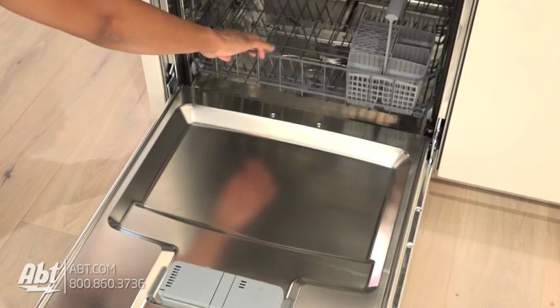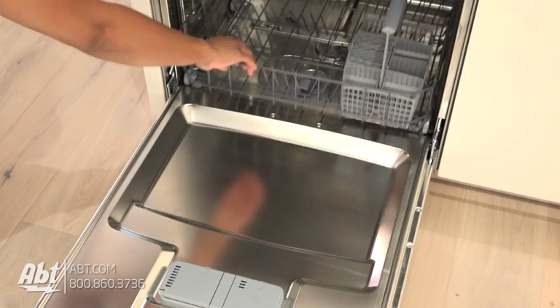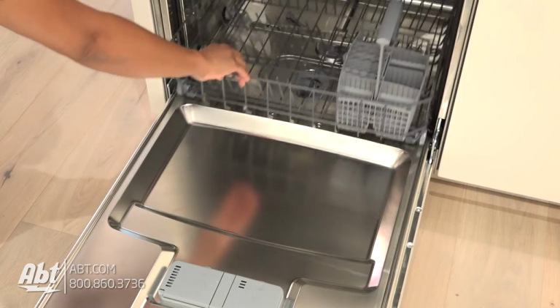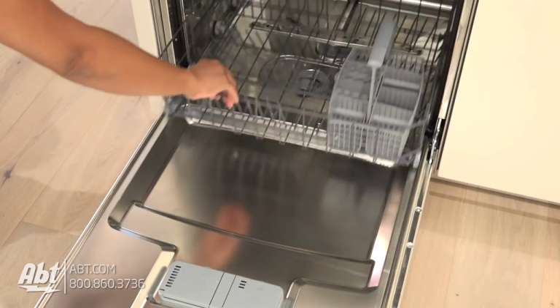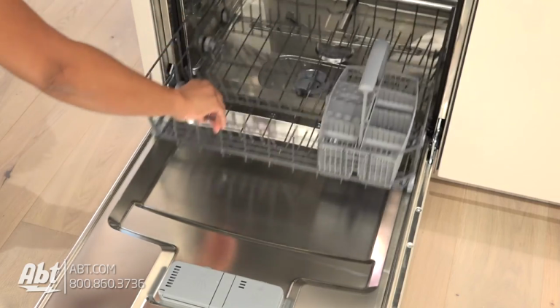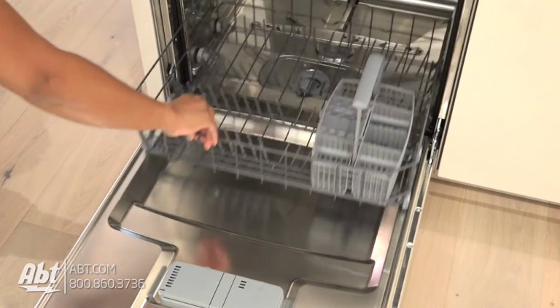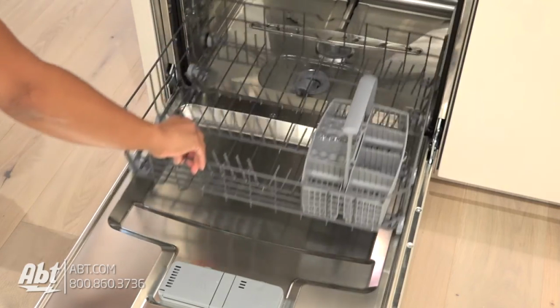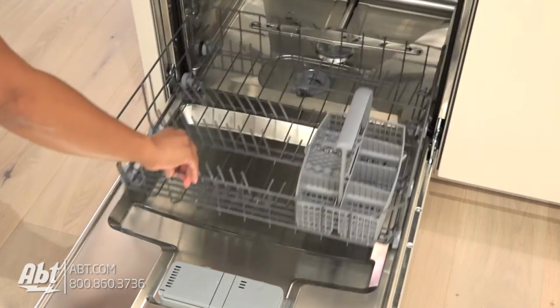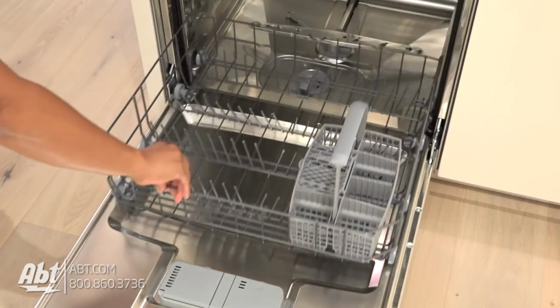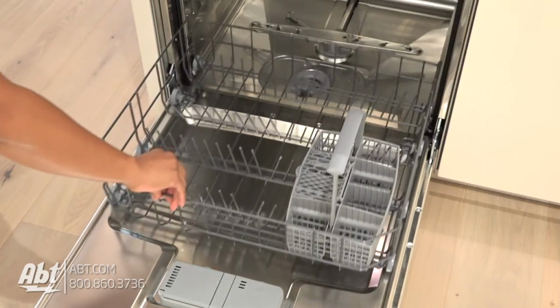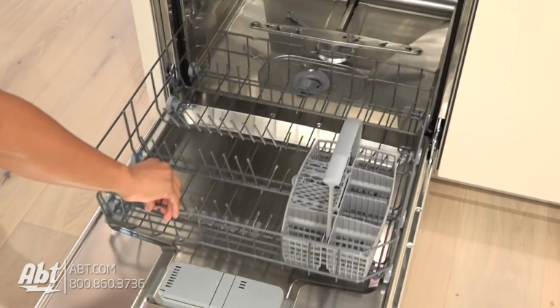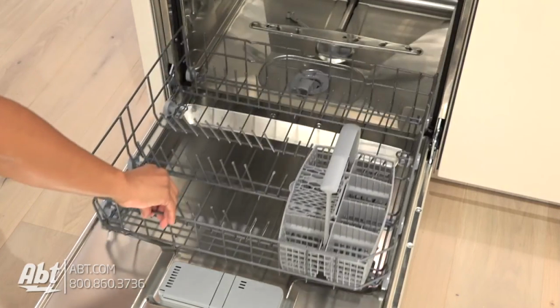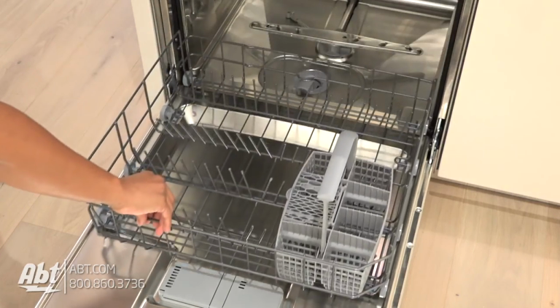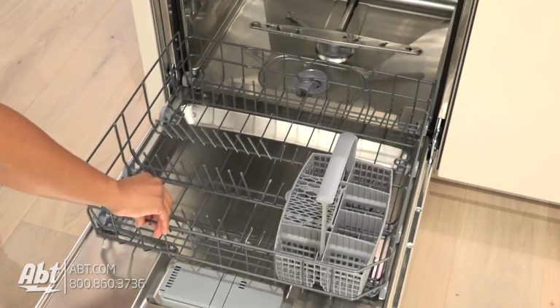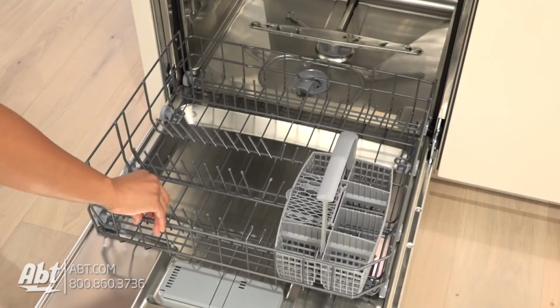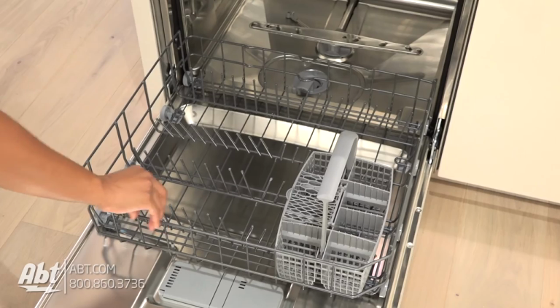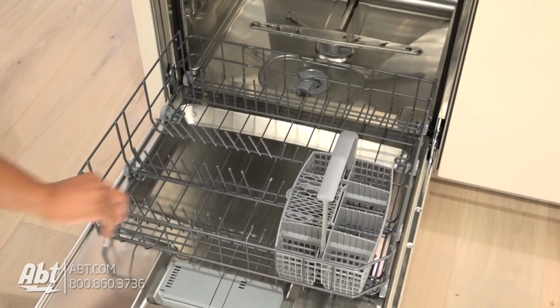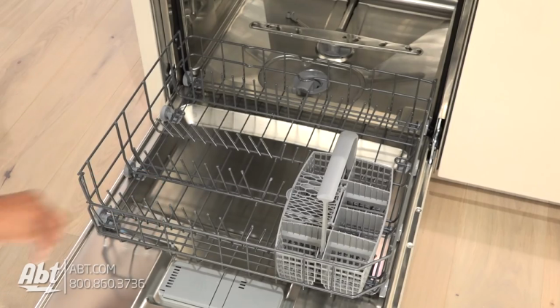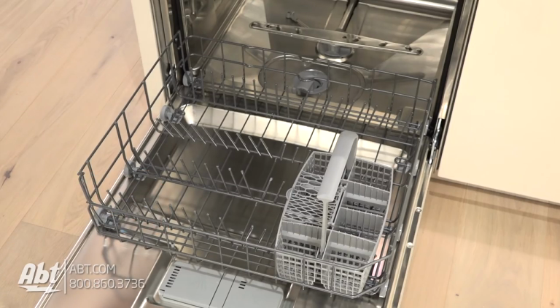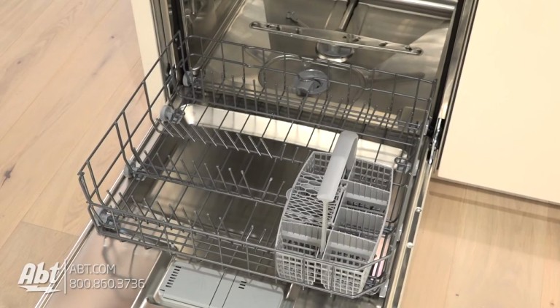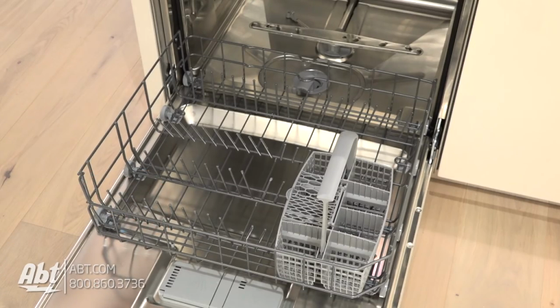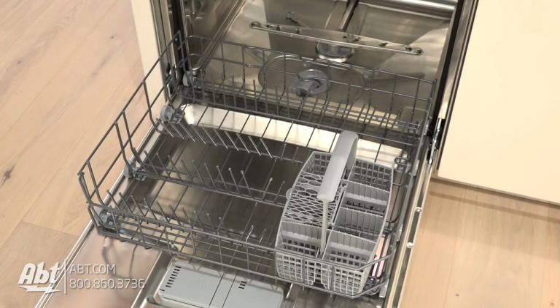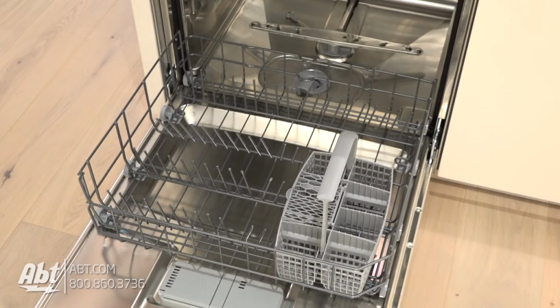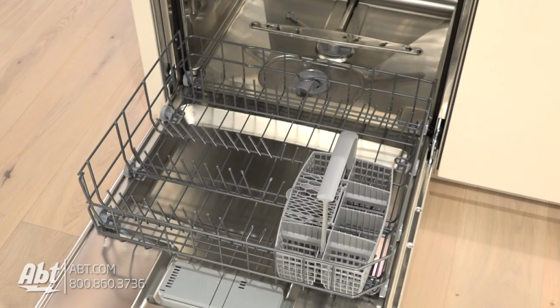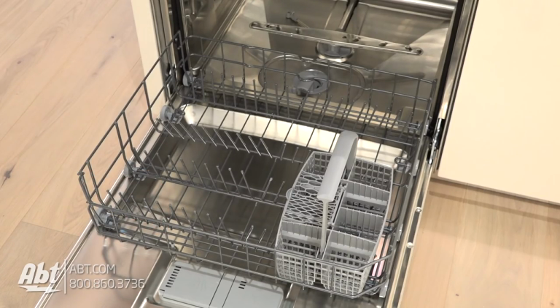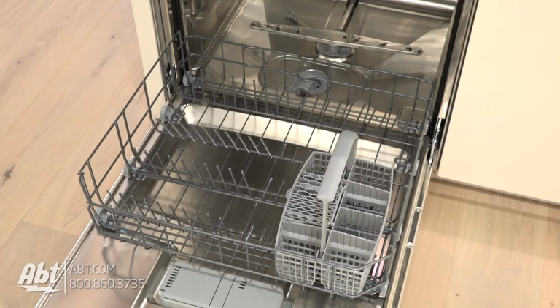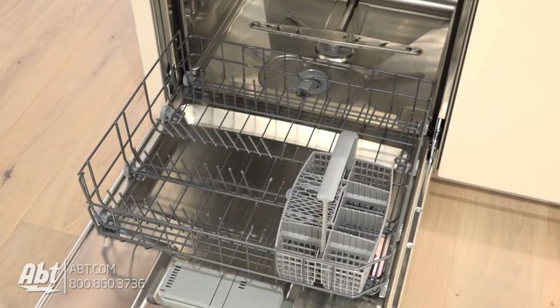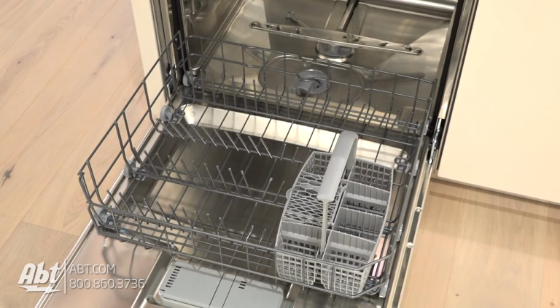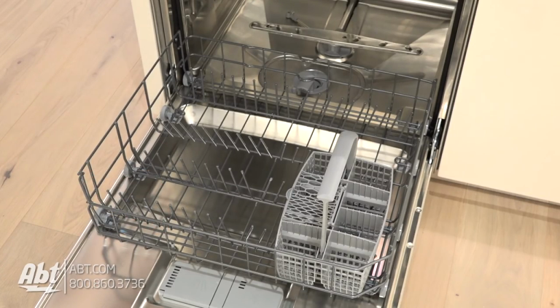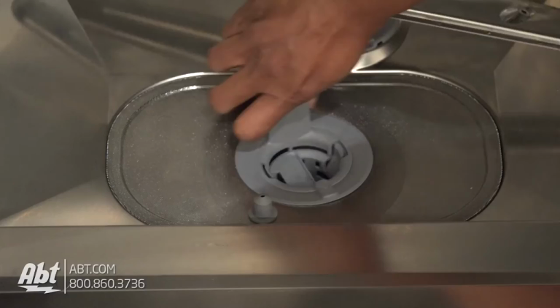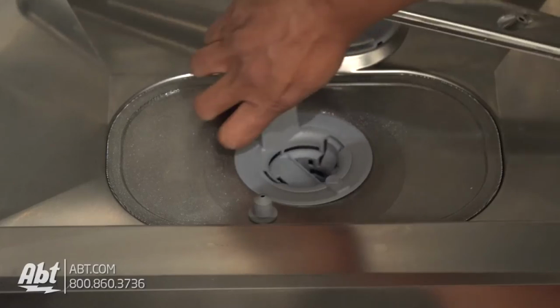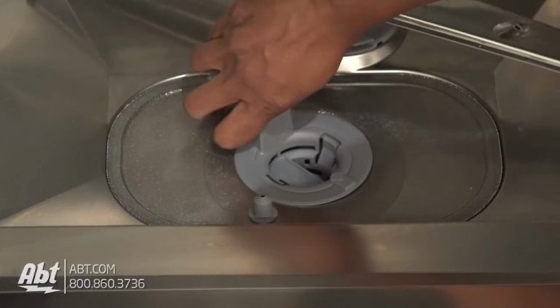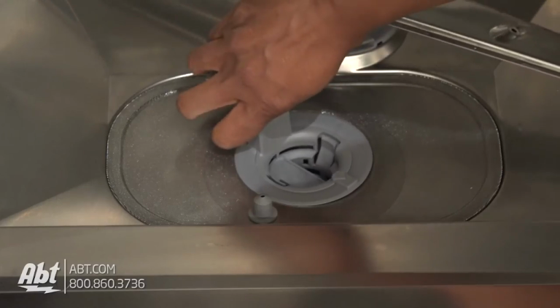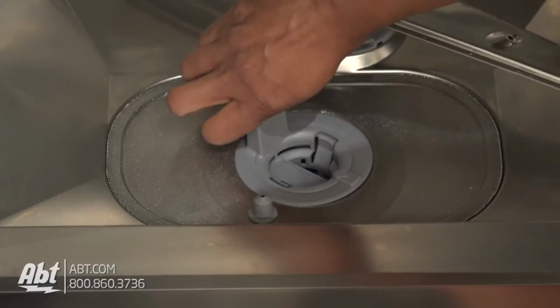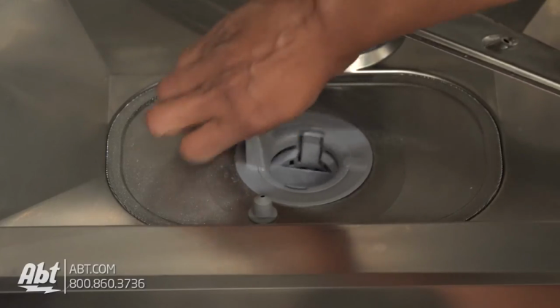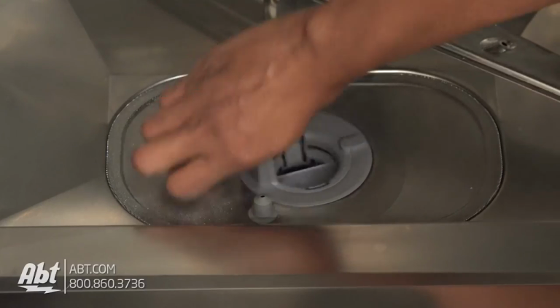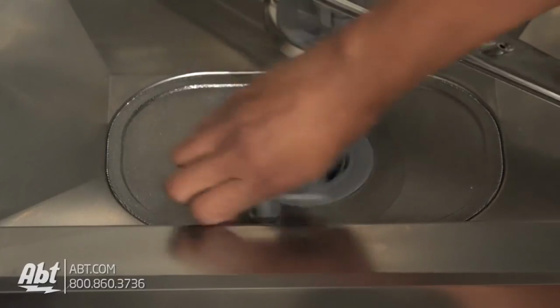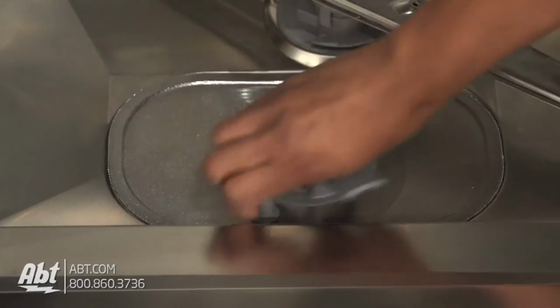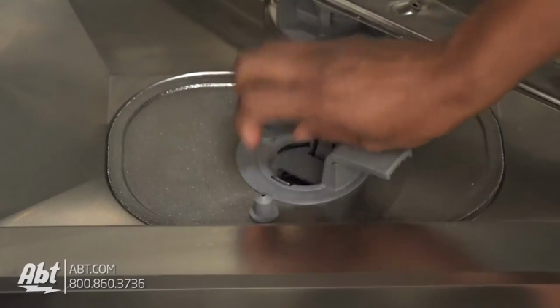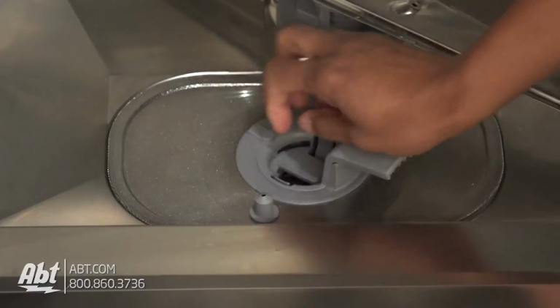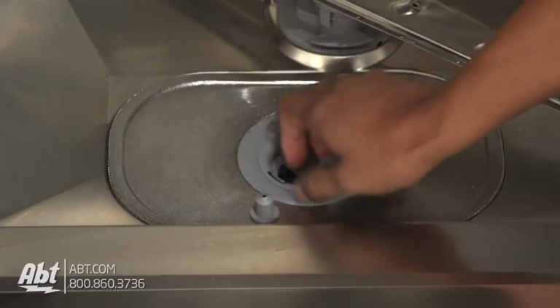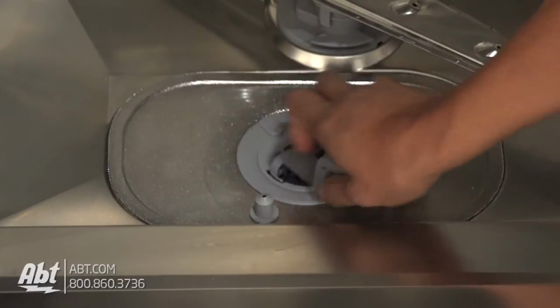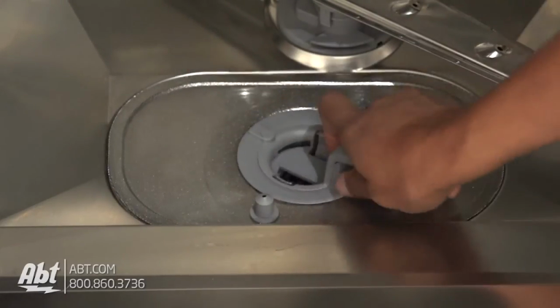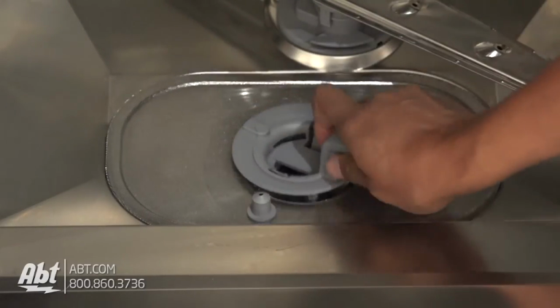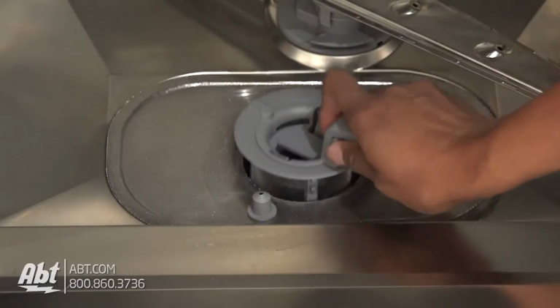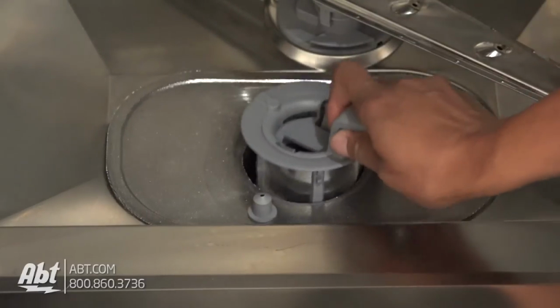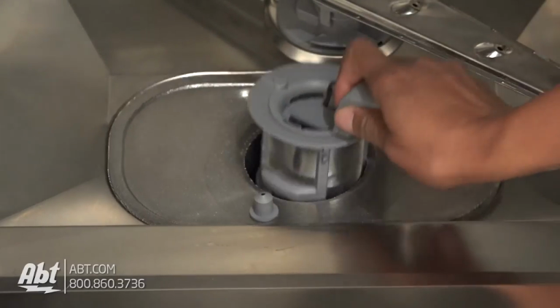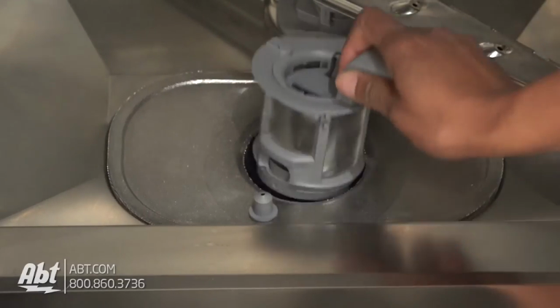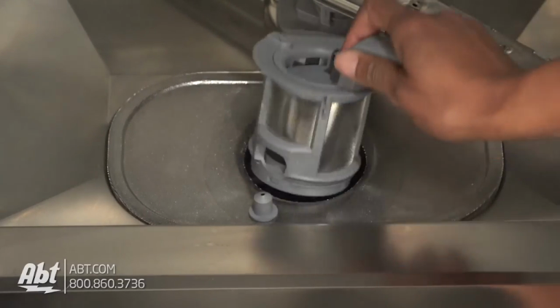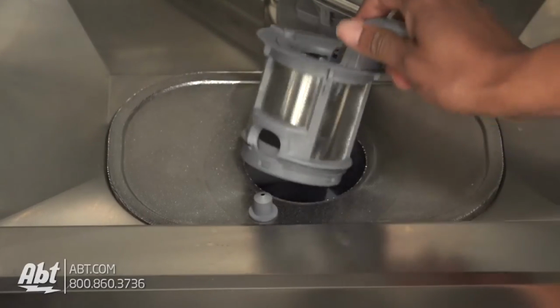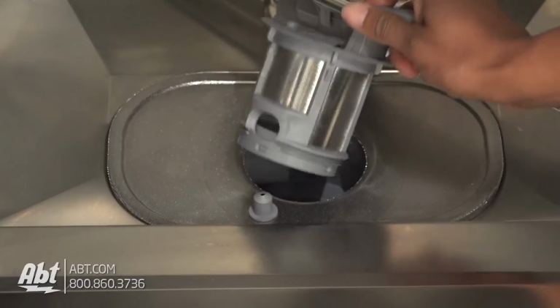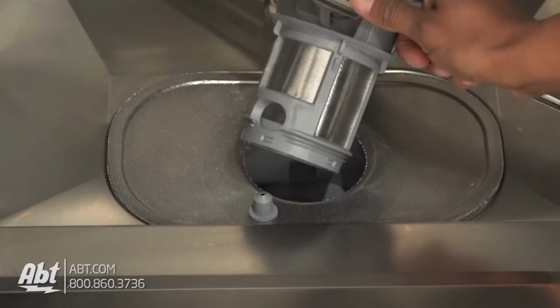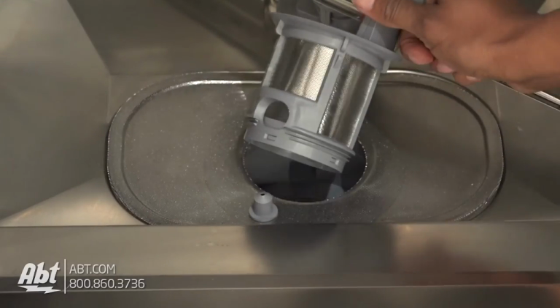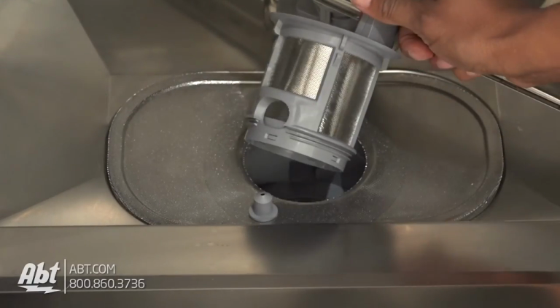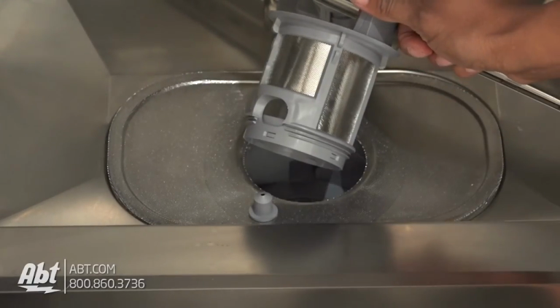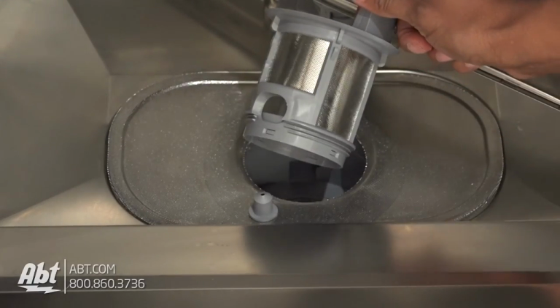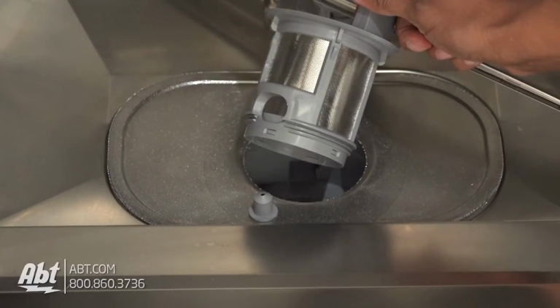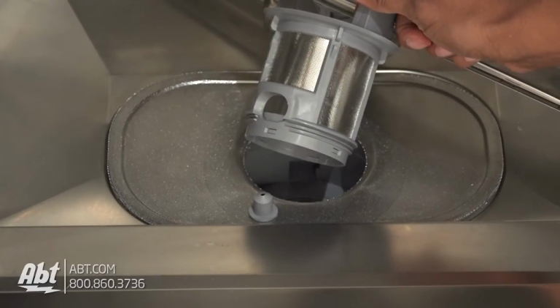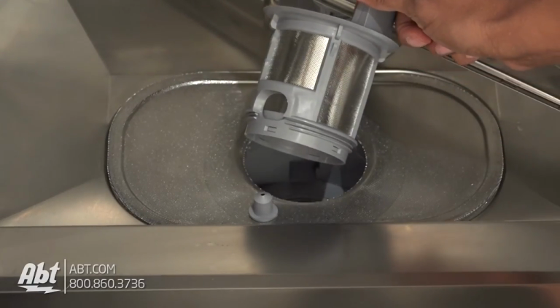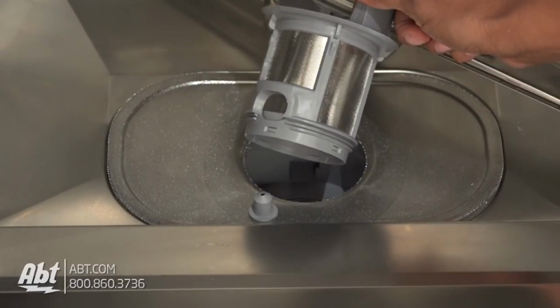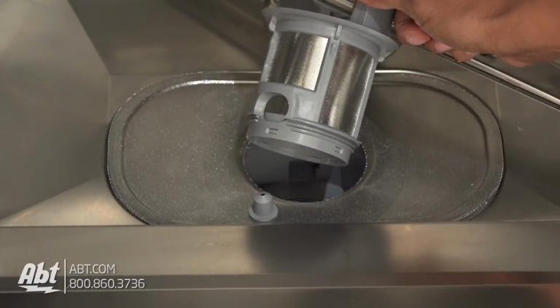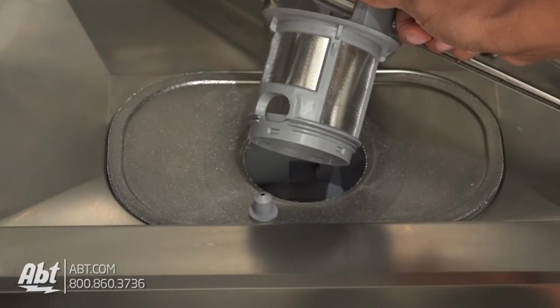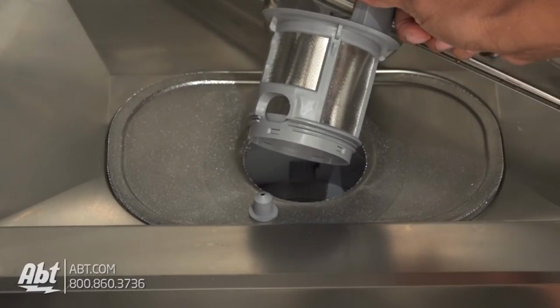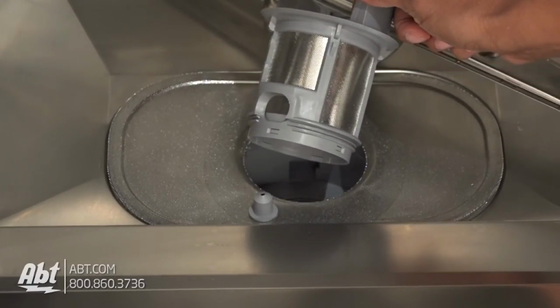The lower rack comes with a two-piece silverware basket. Also included is a filter that's easily removable for cleaning.